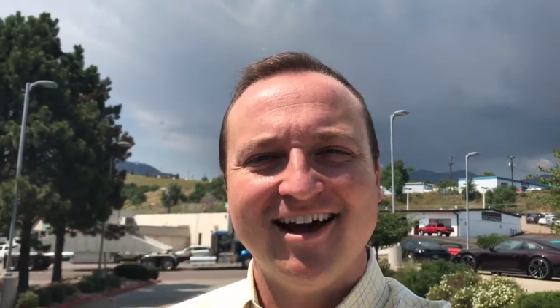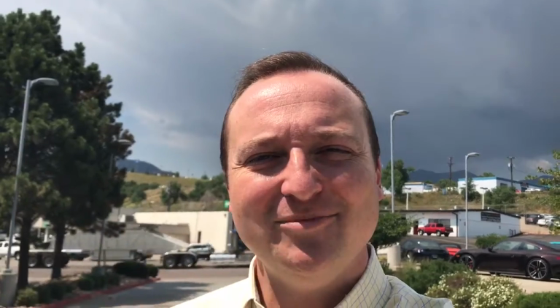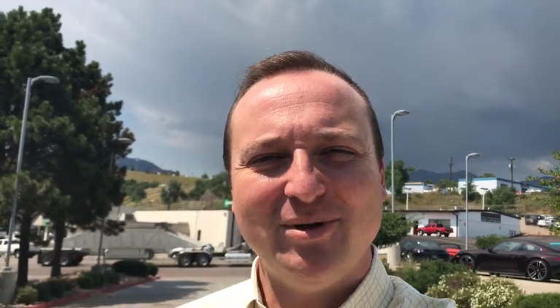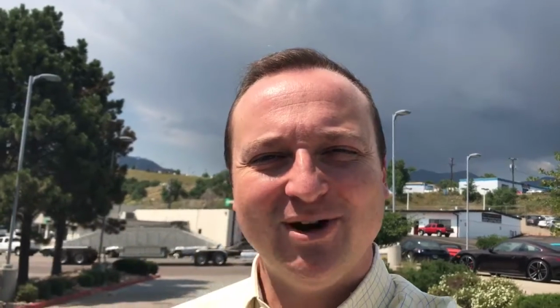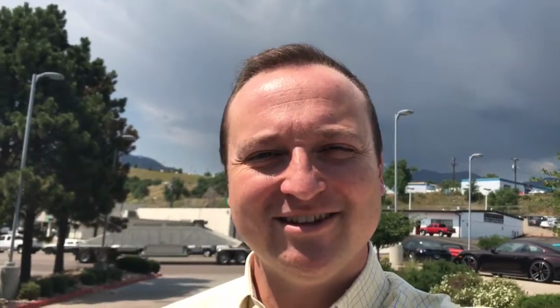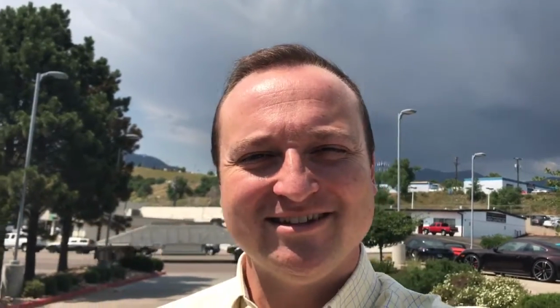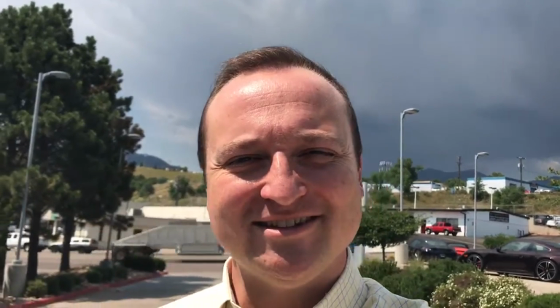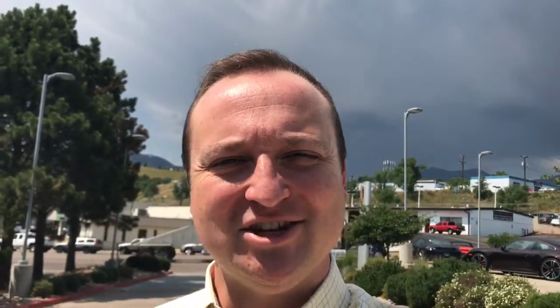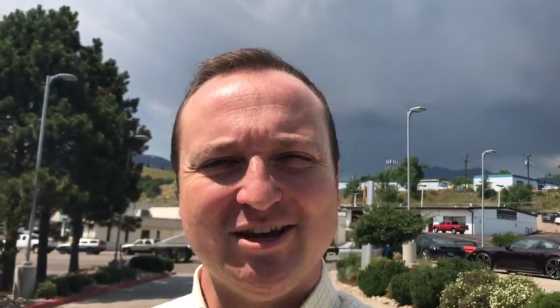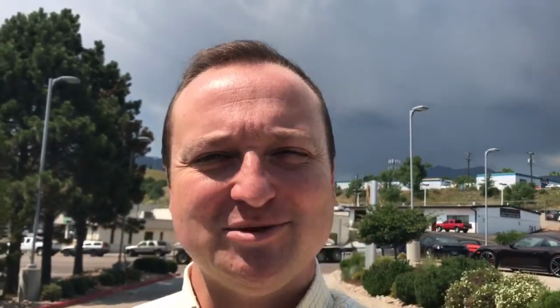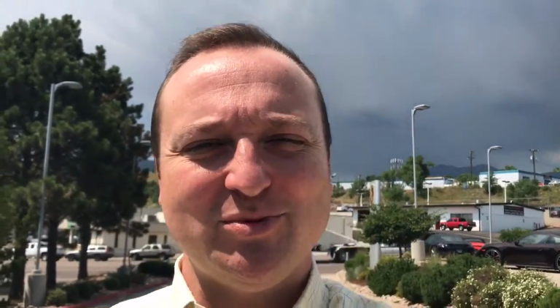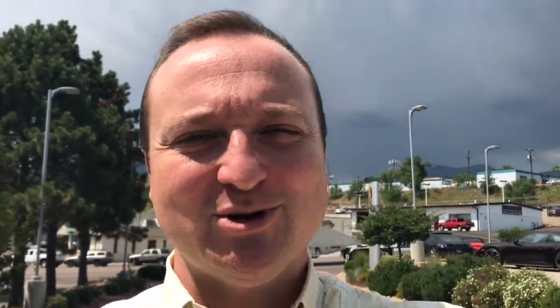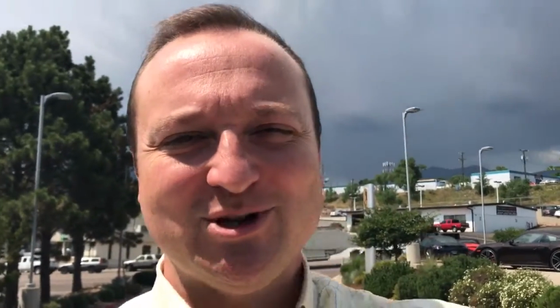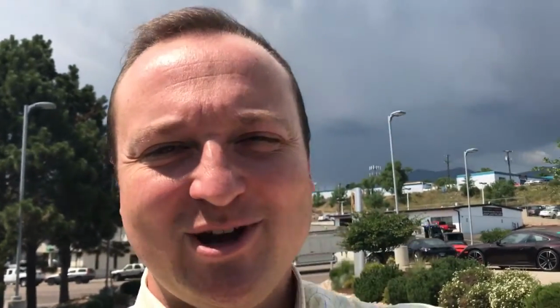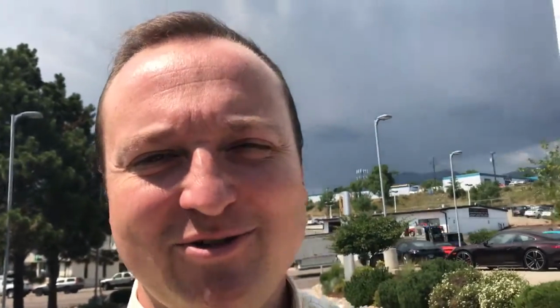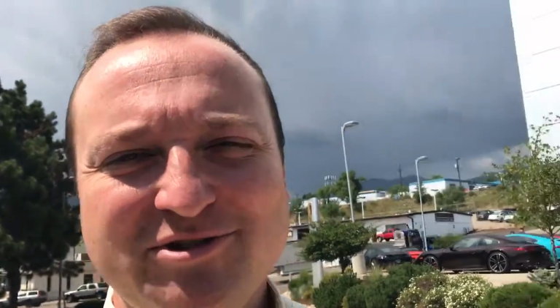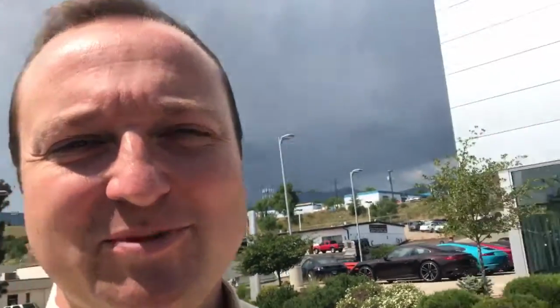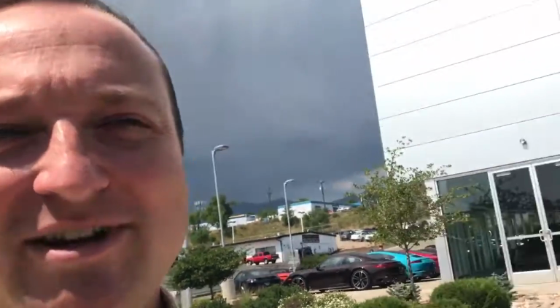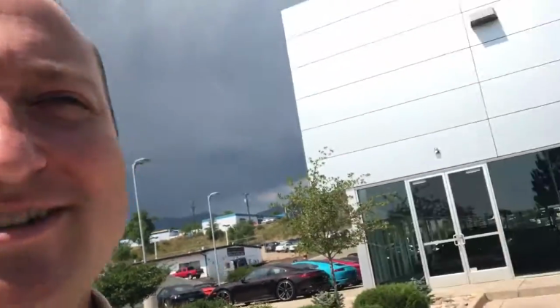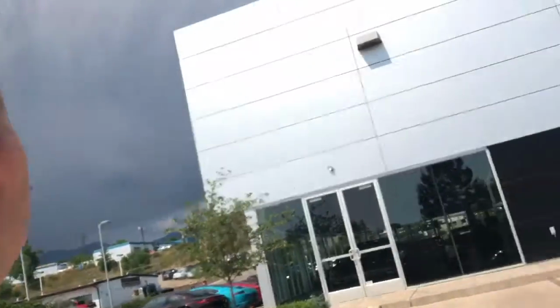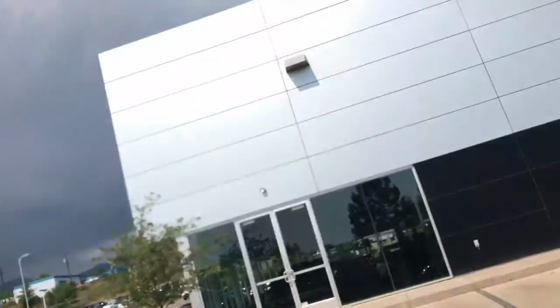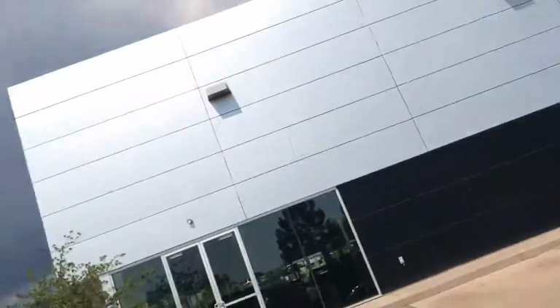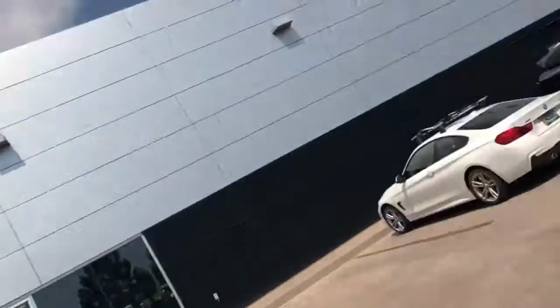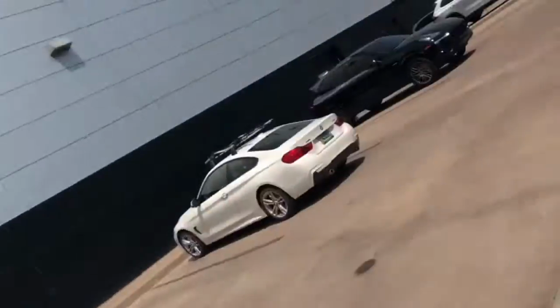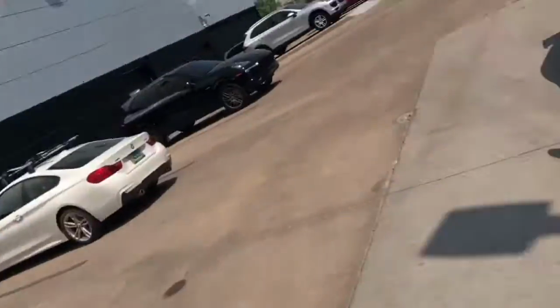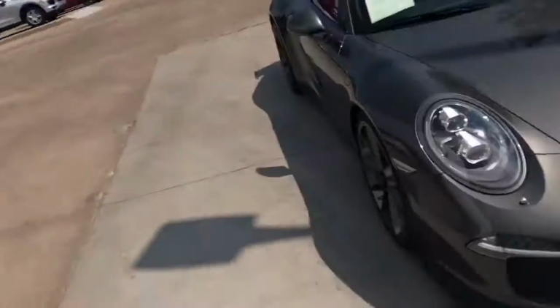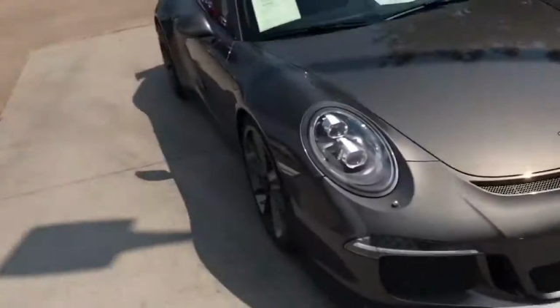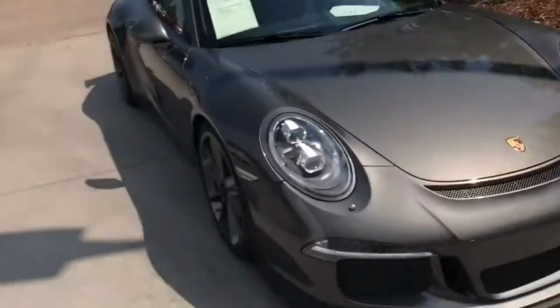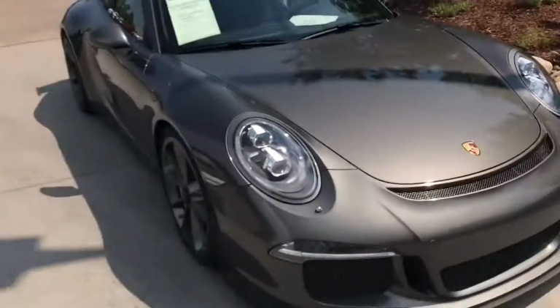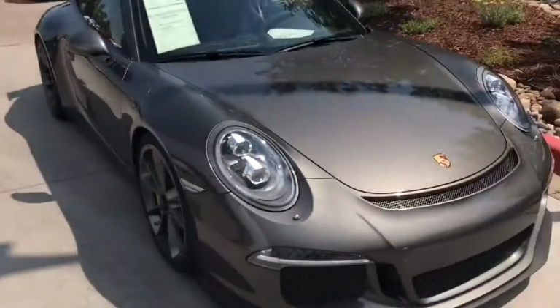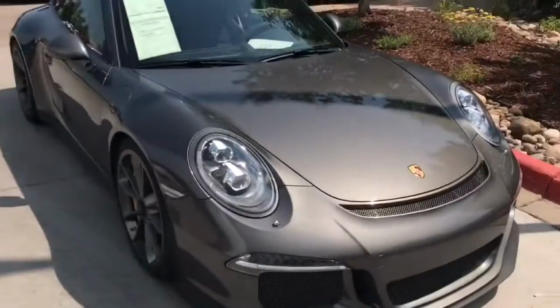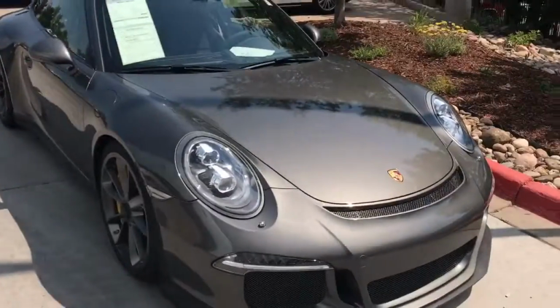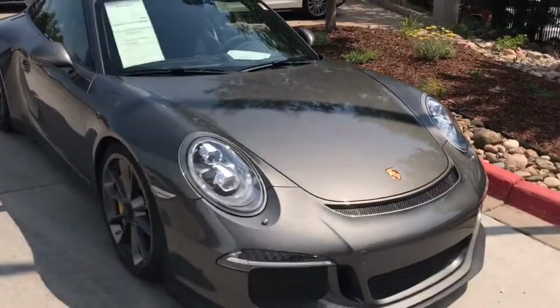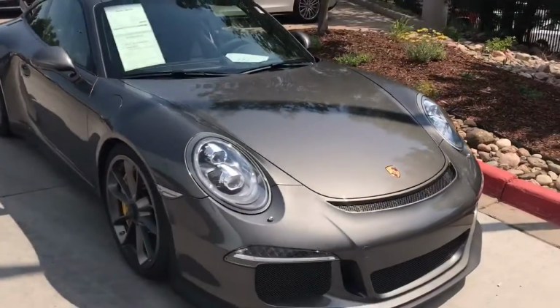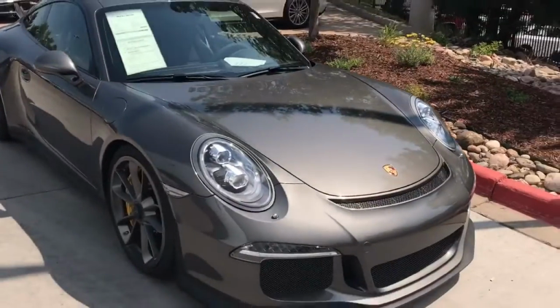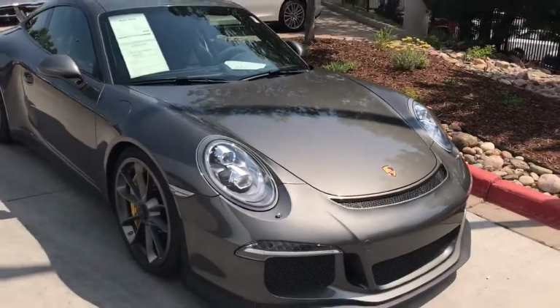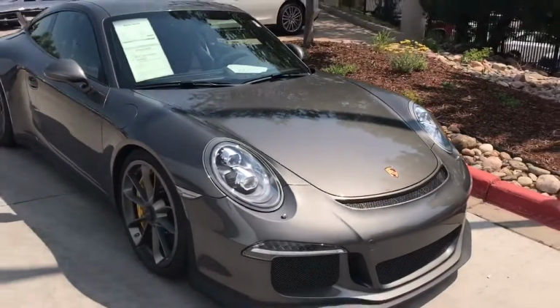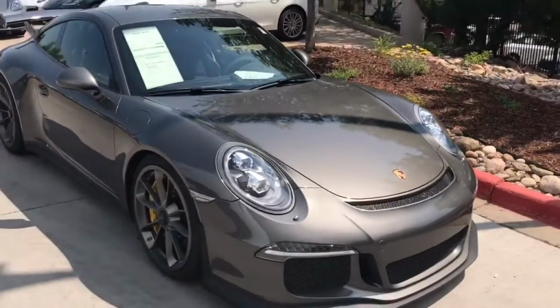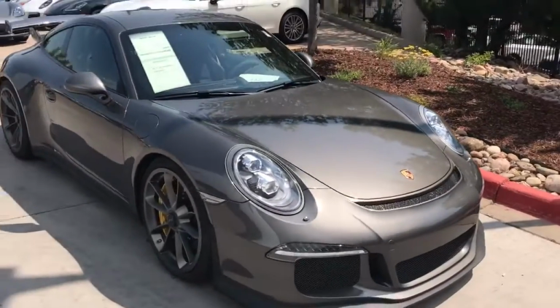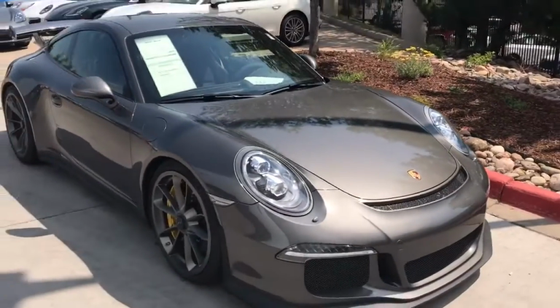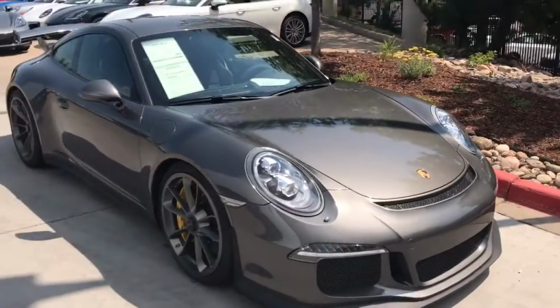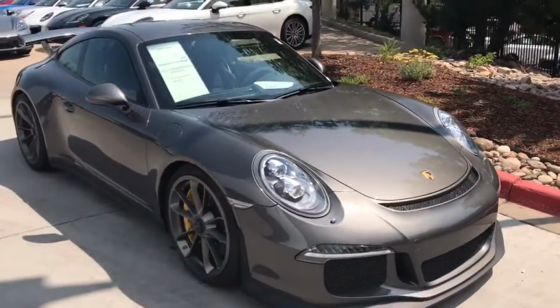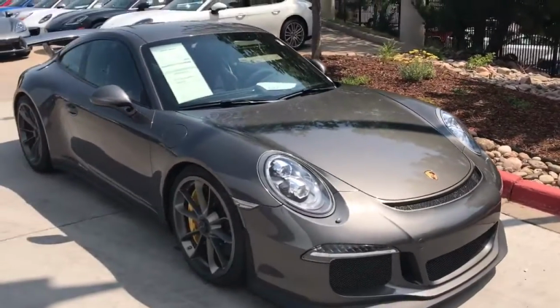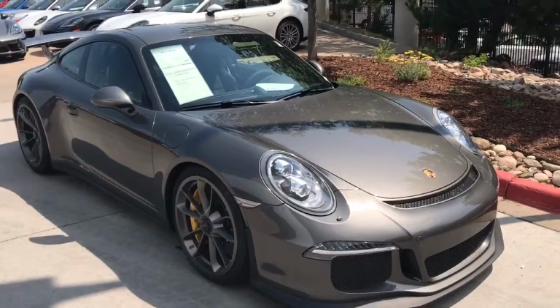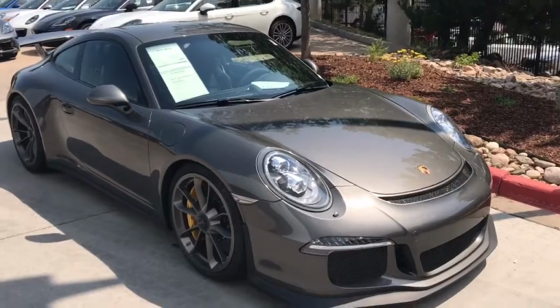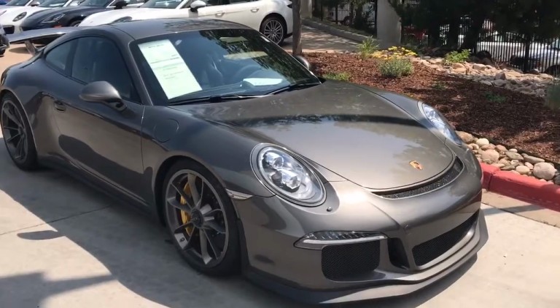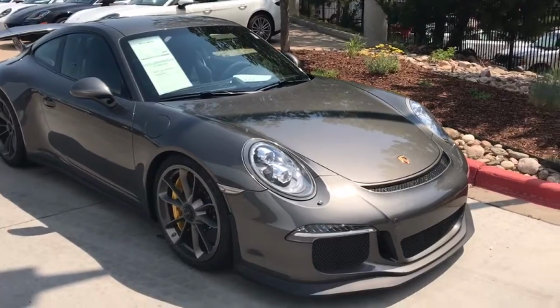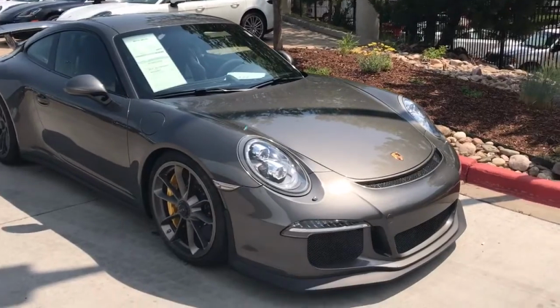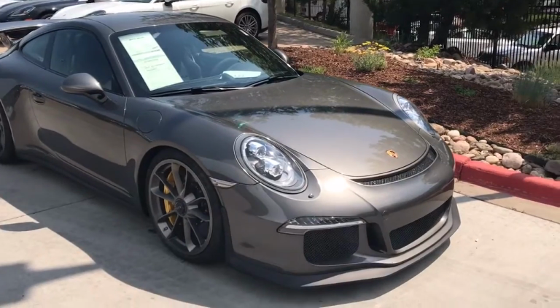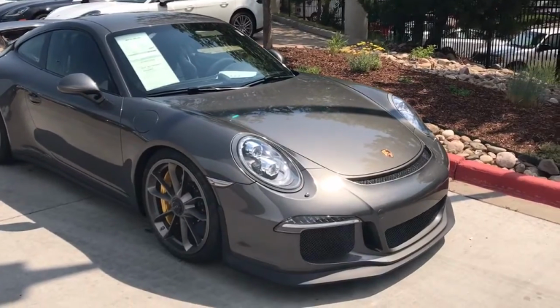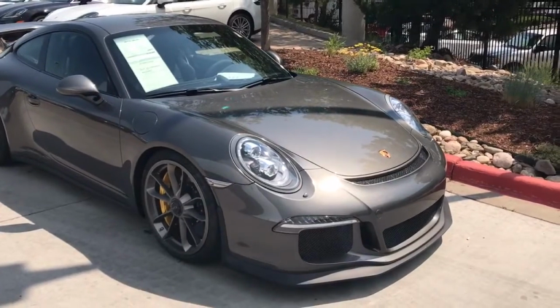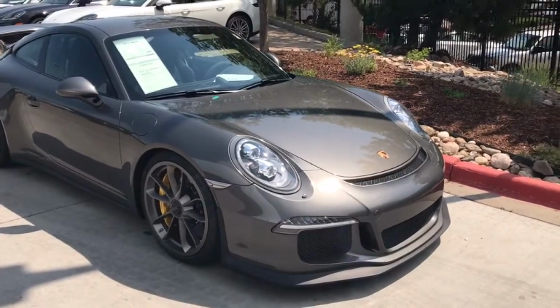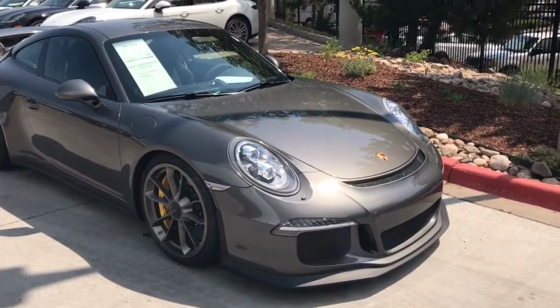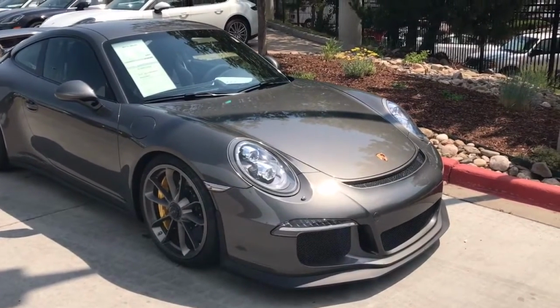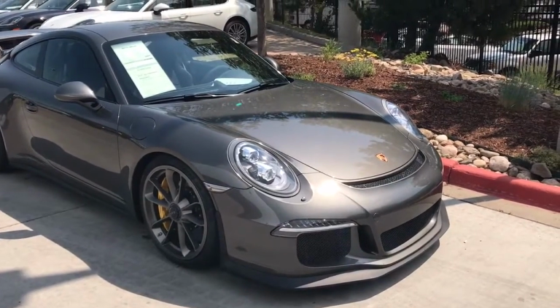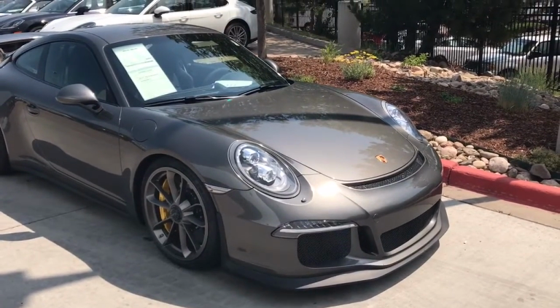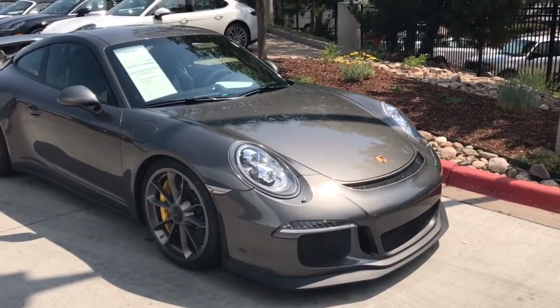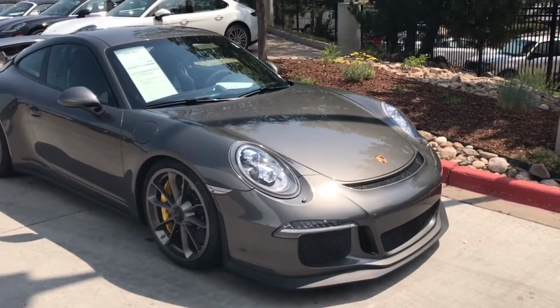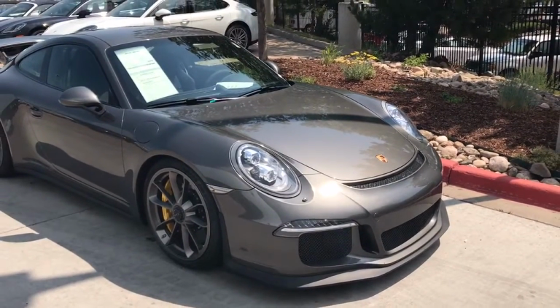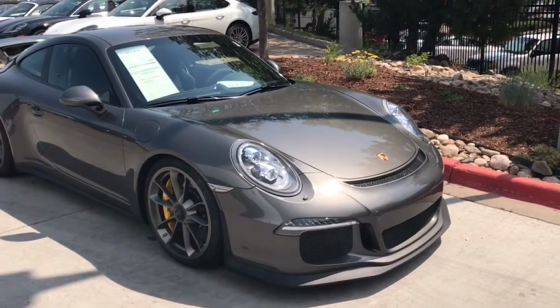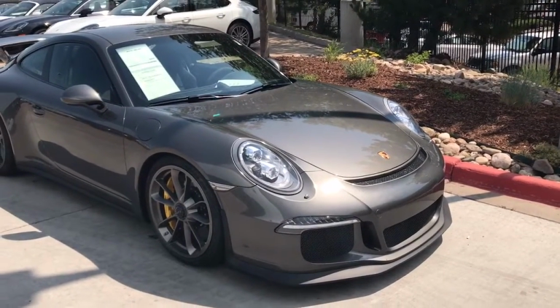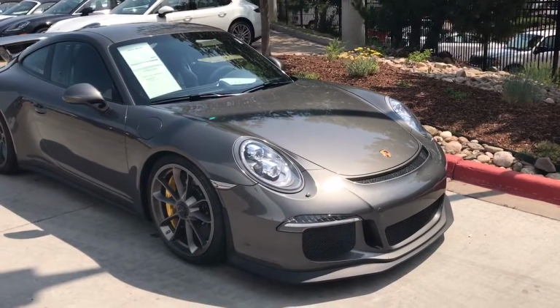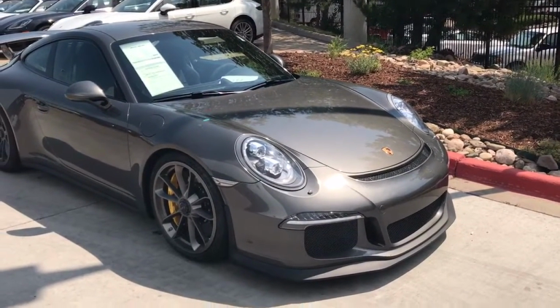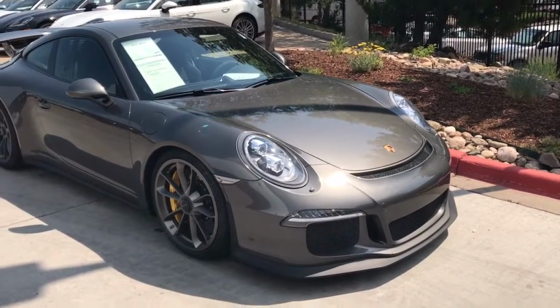Hi Paul, this is James of Porsche Colorado Springs, and this is the 2014 GT3 that we were having a couple of questions about.